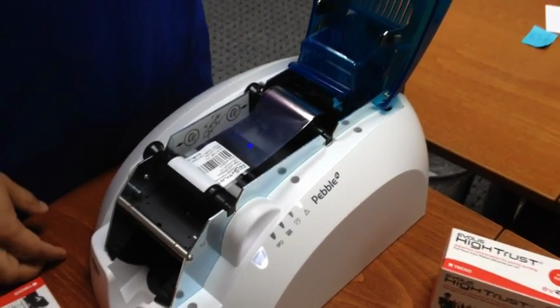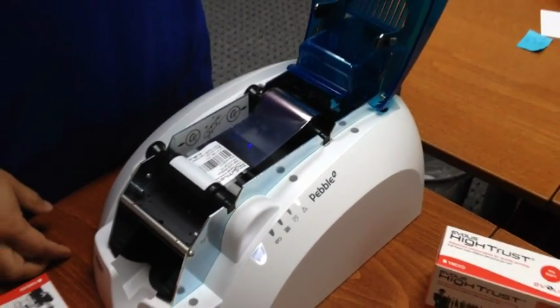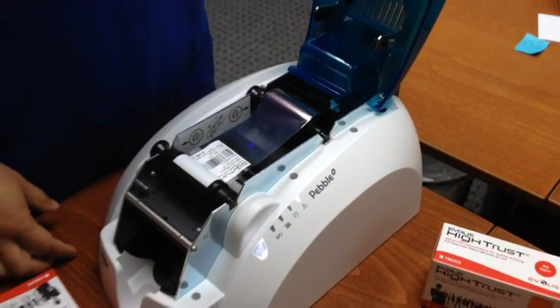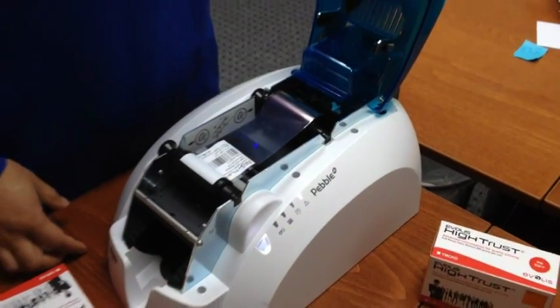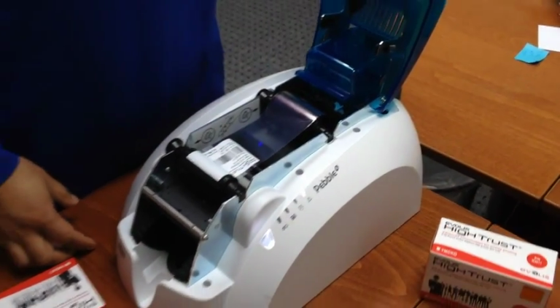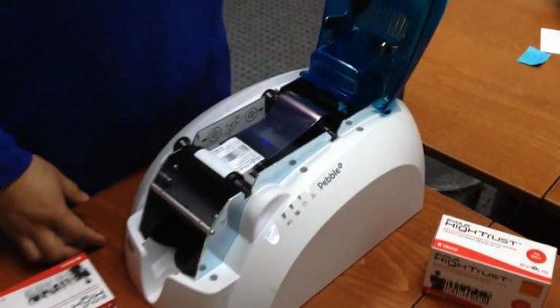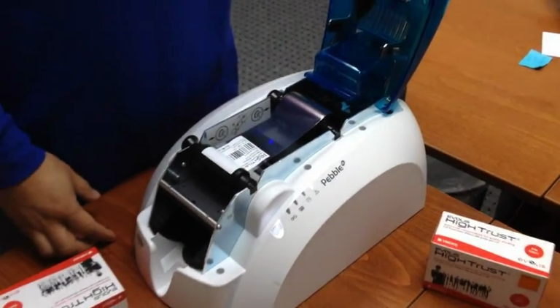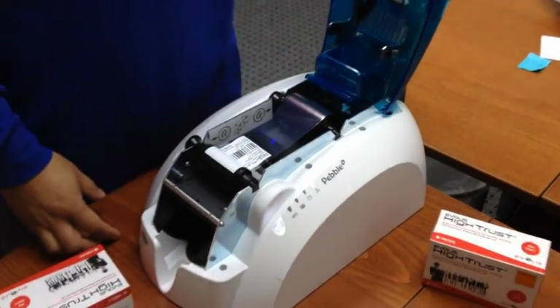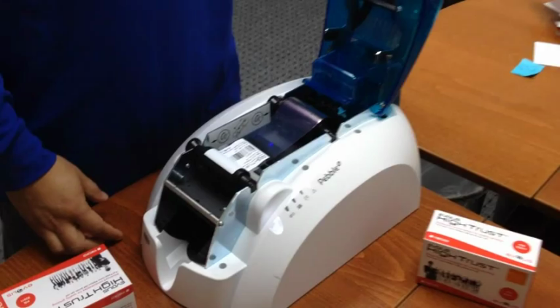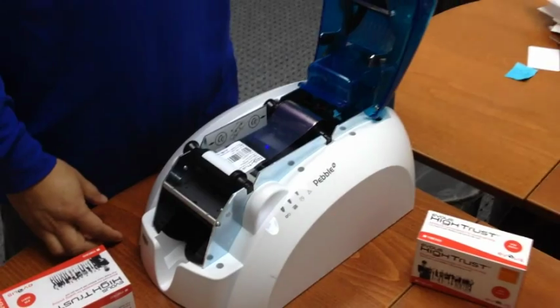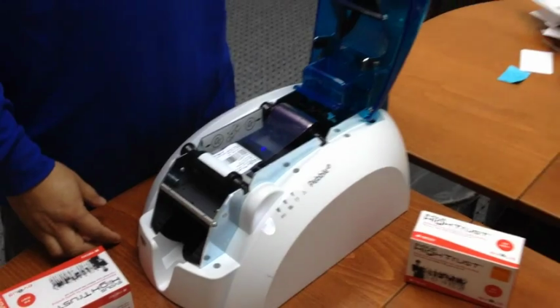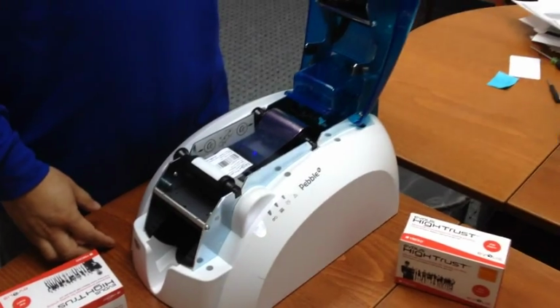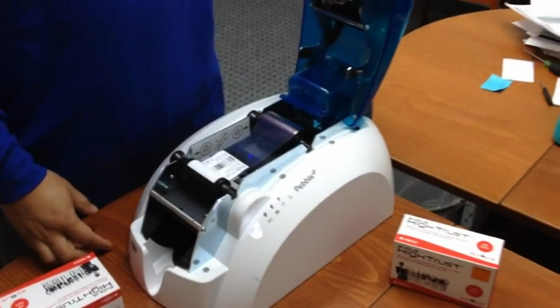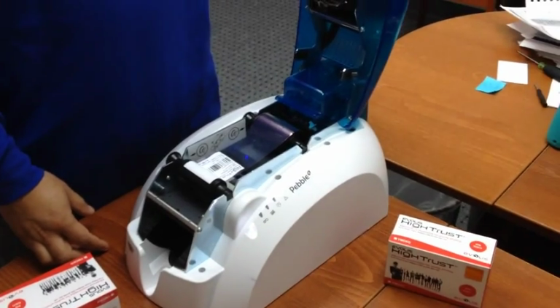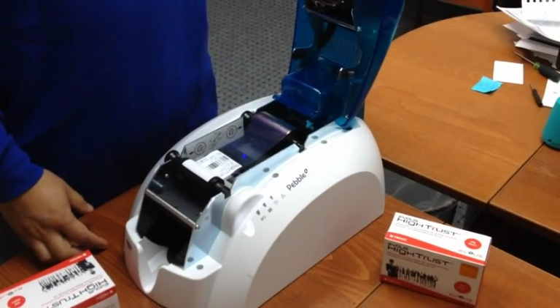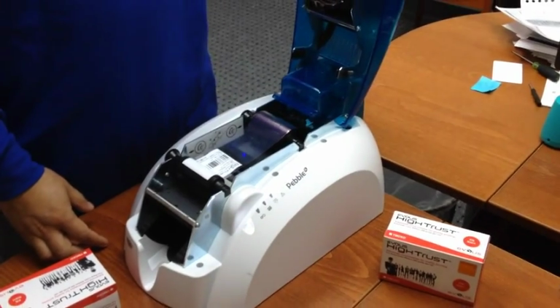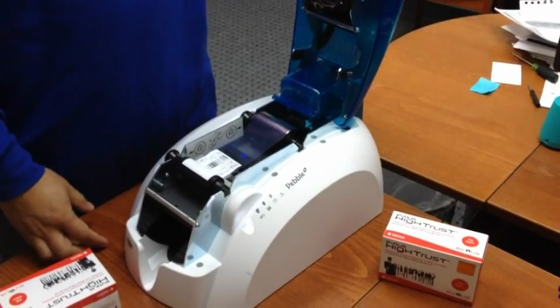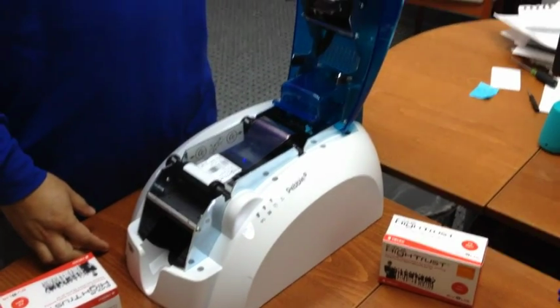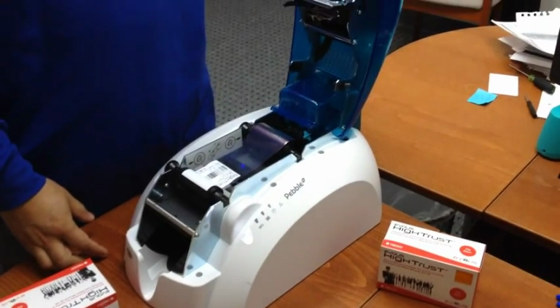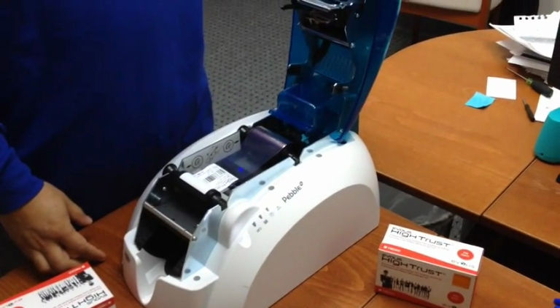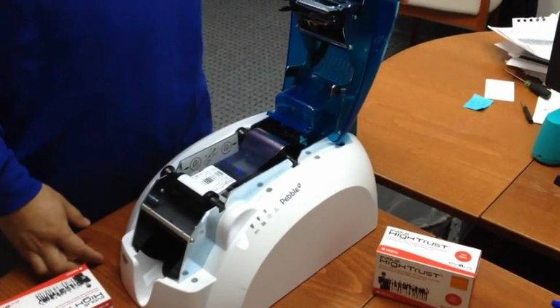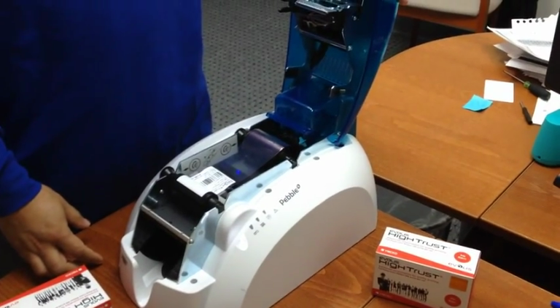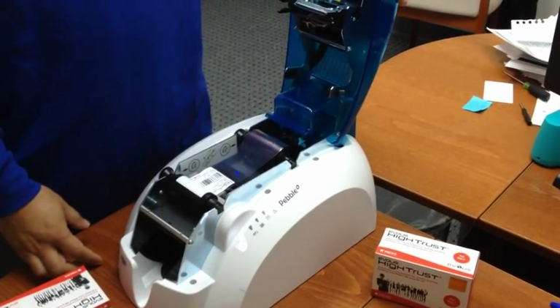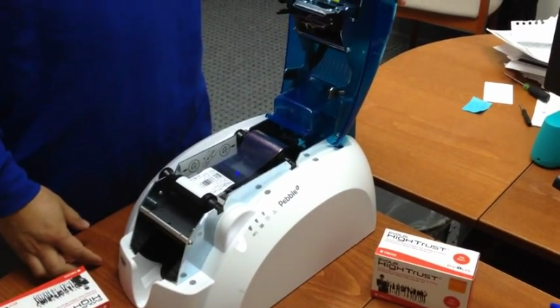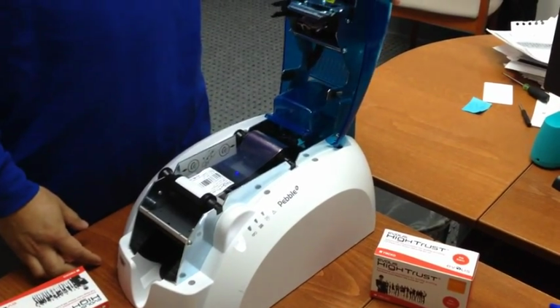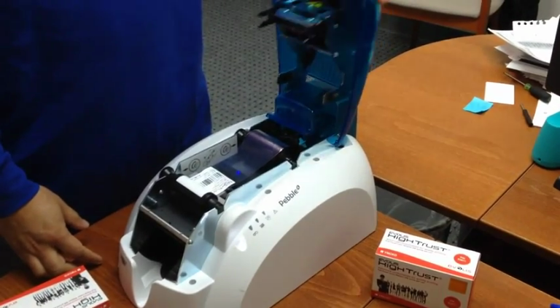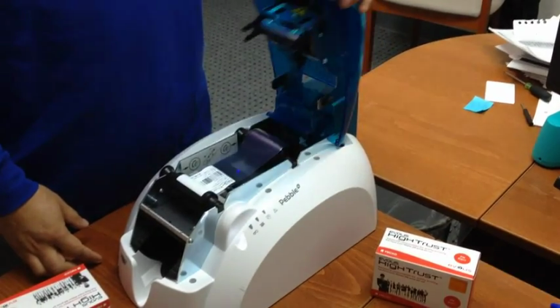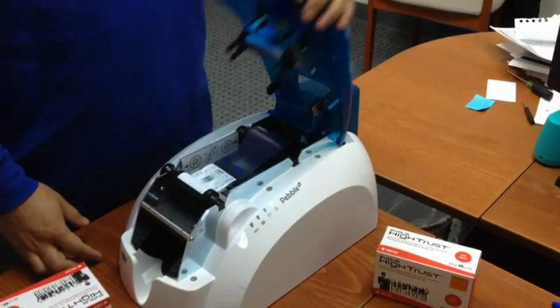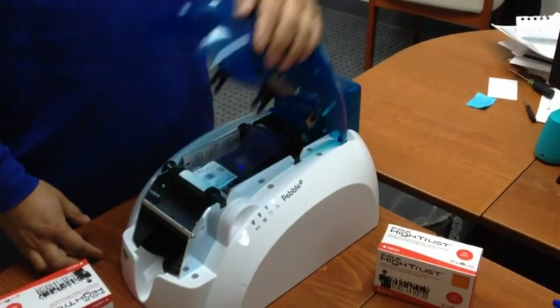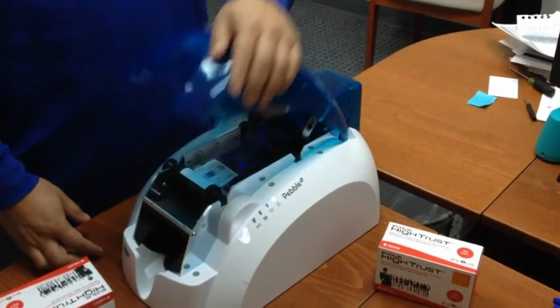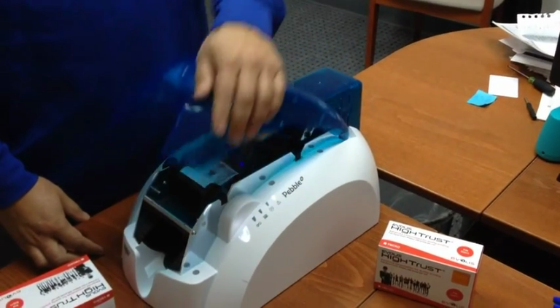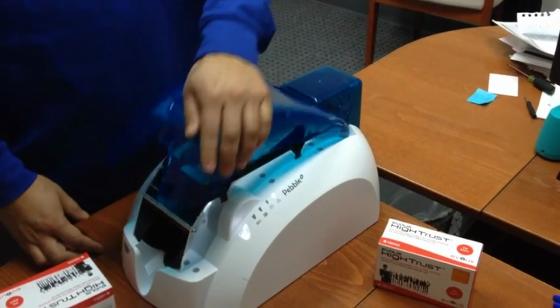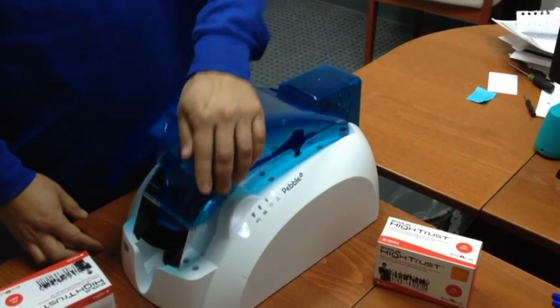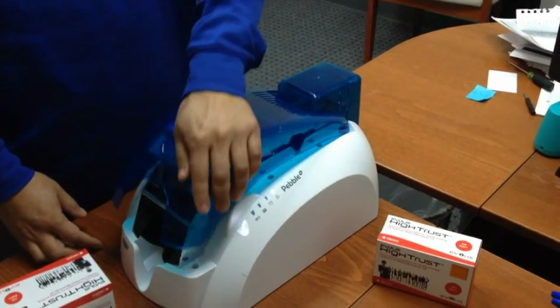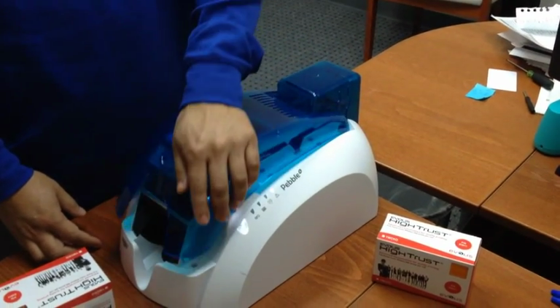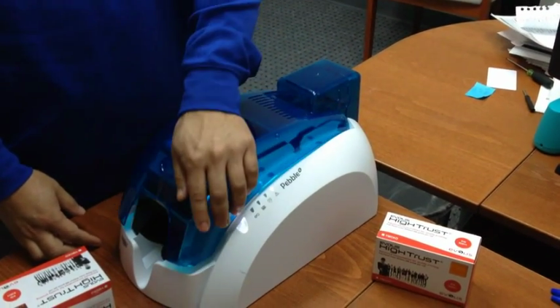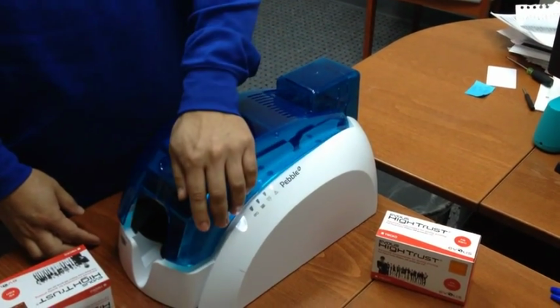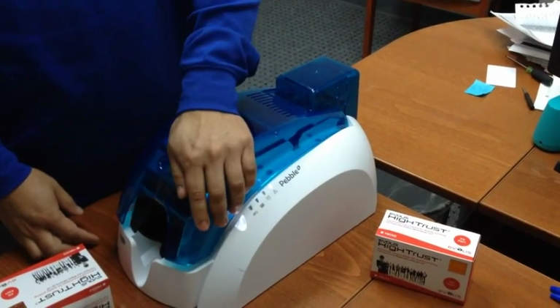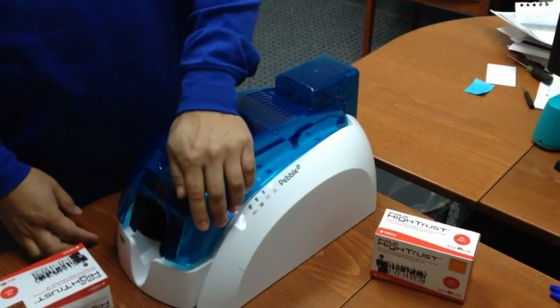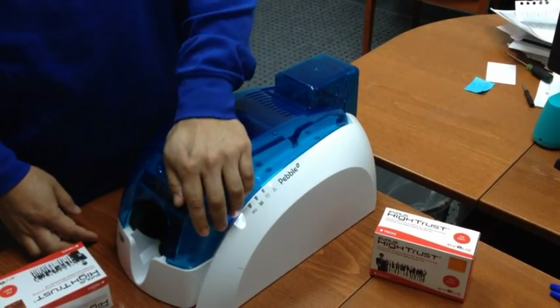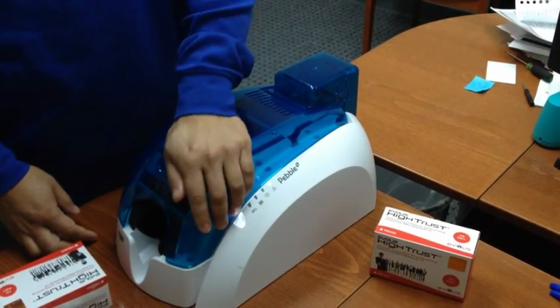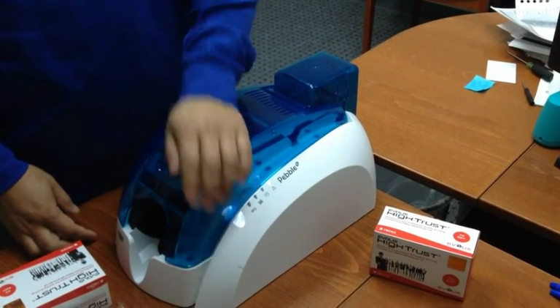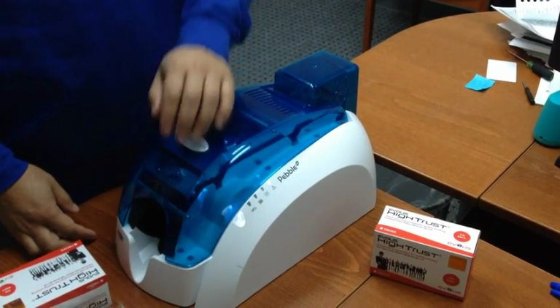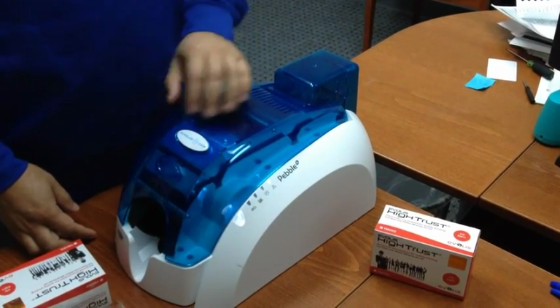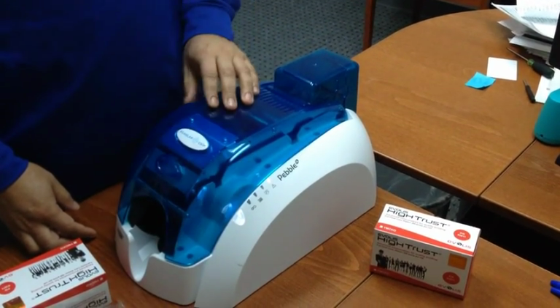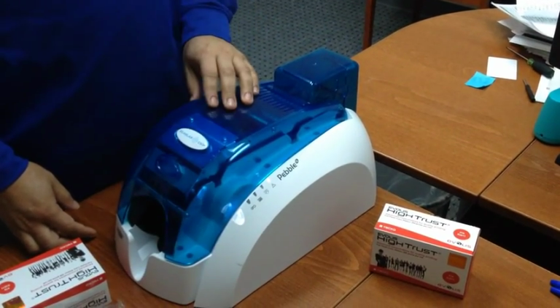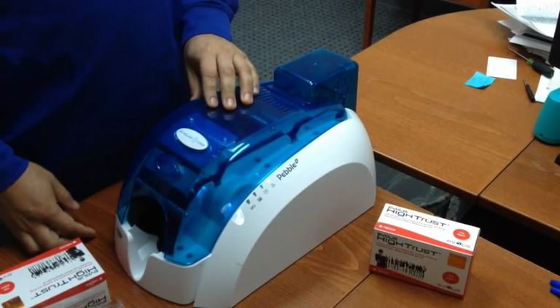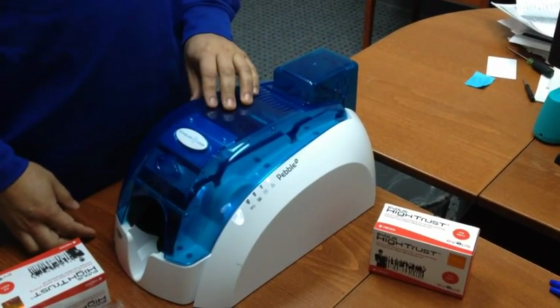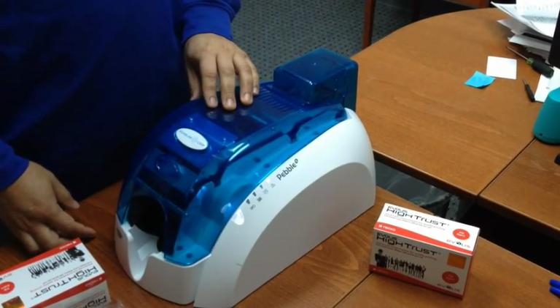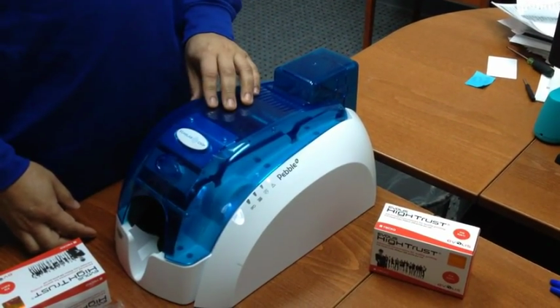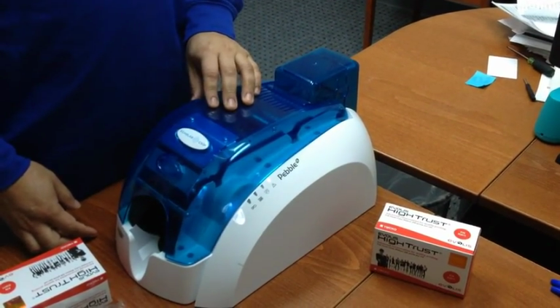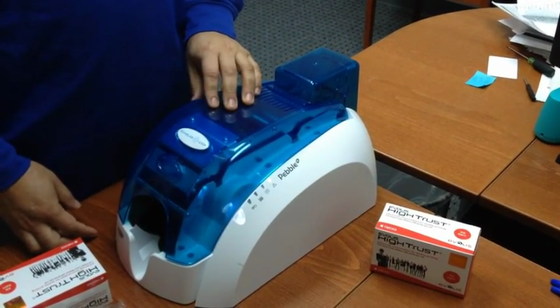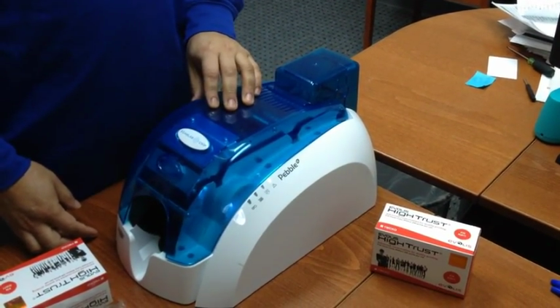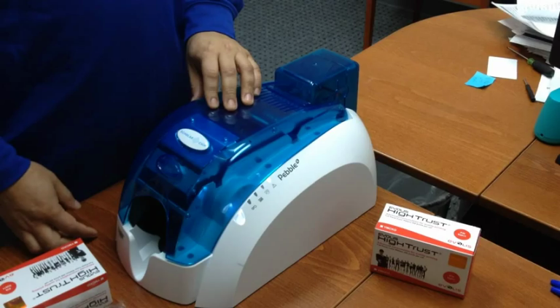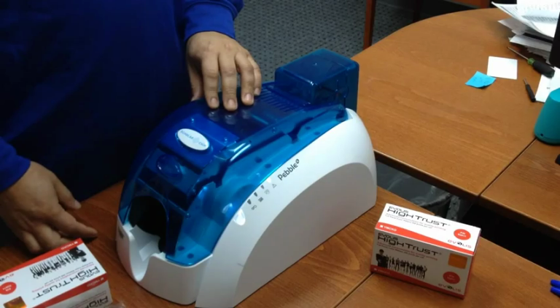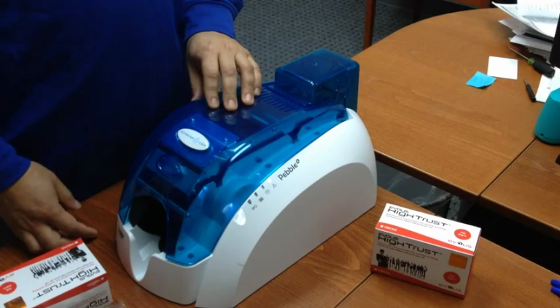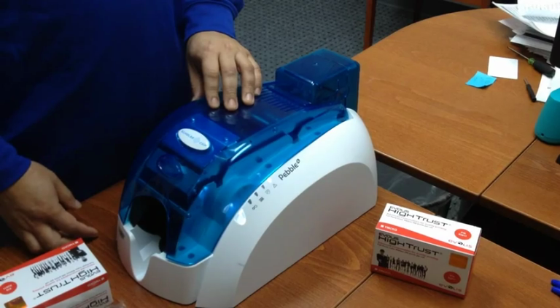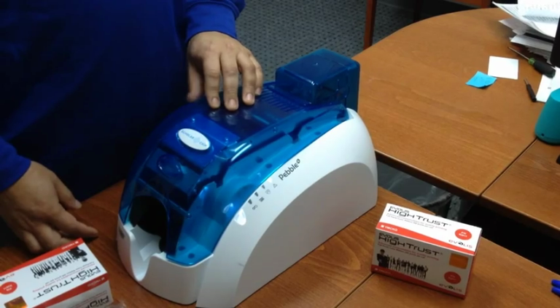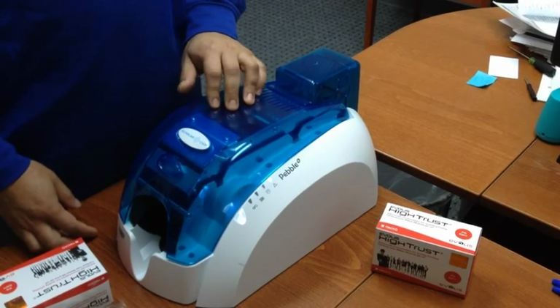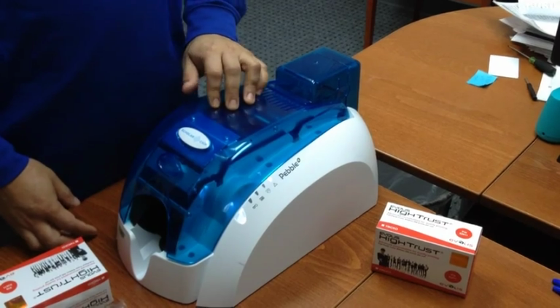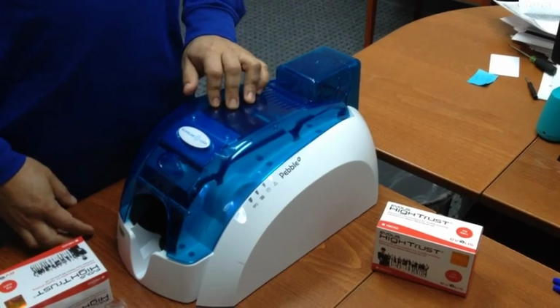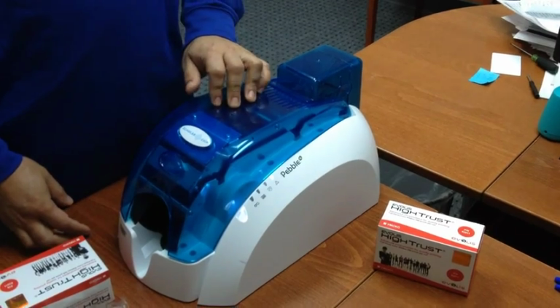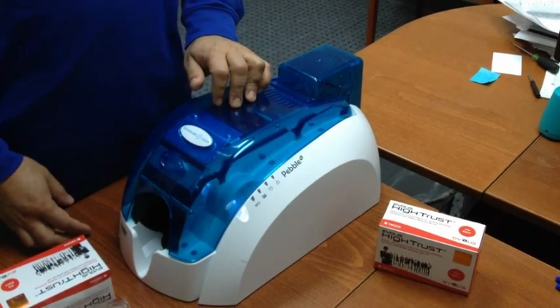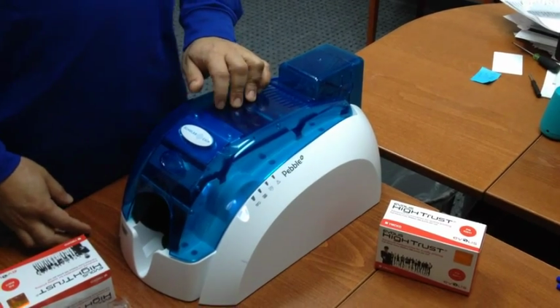Step 4. Close the printer cover and you are ready to print.